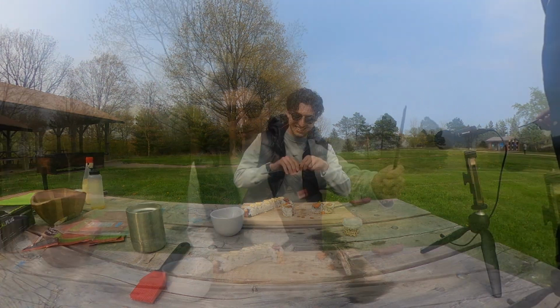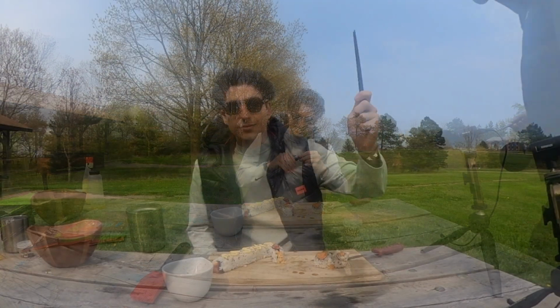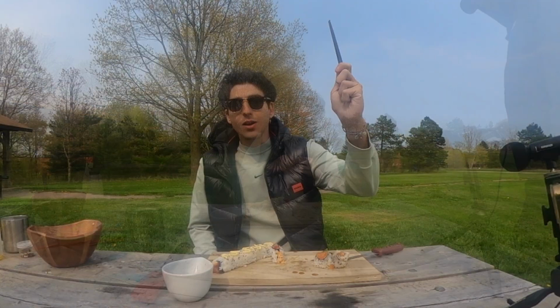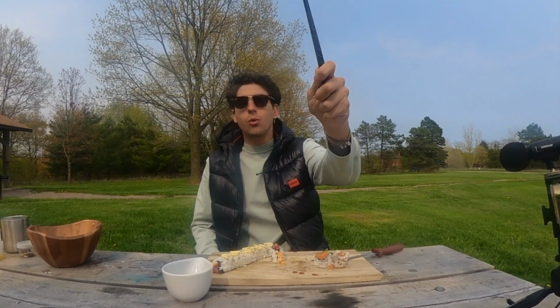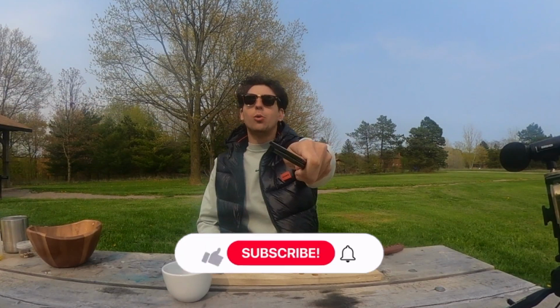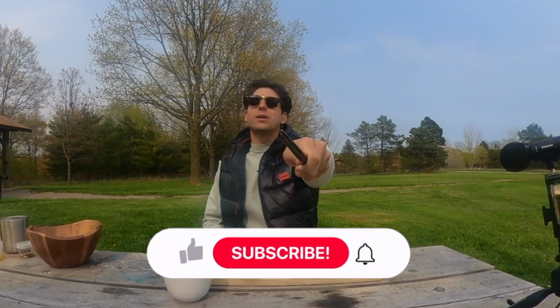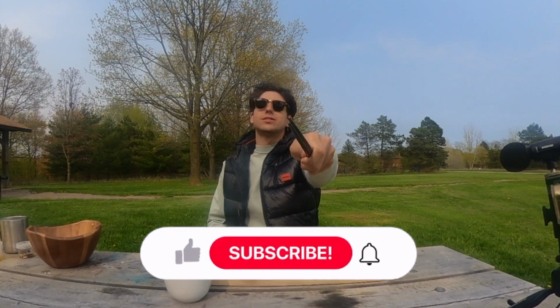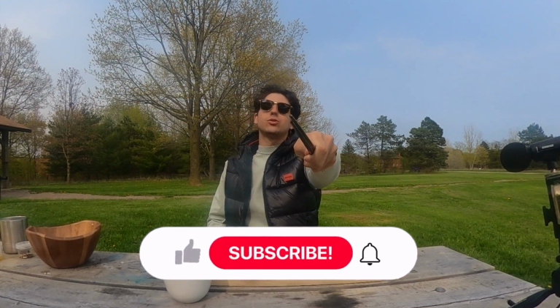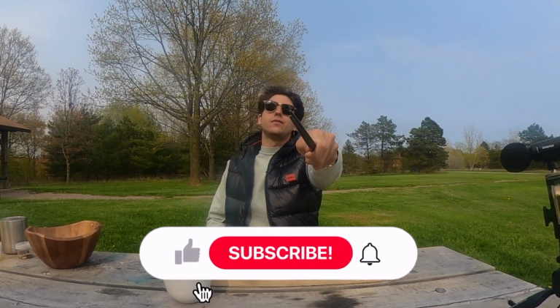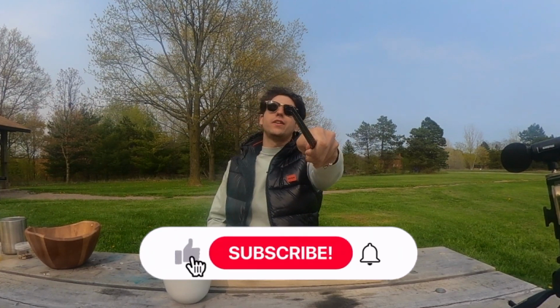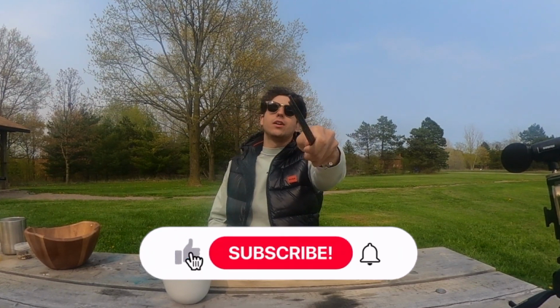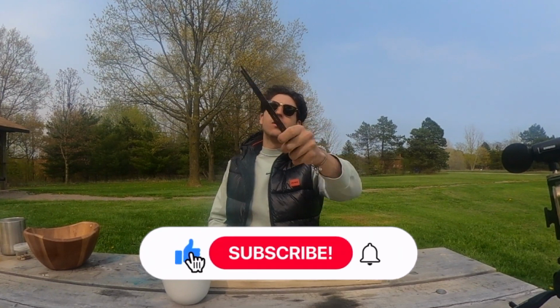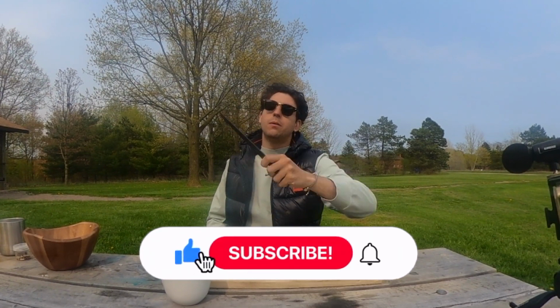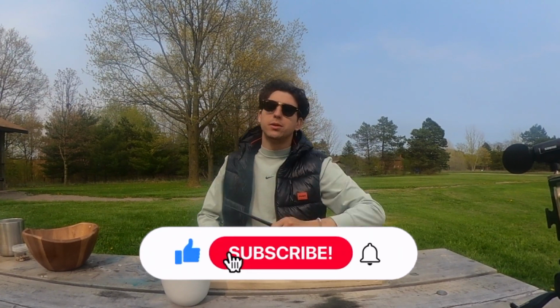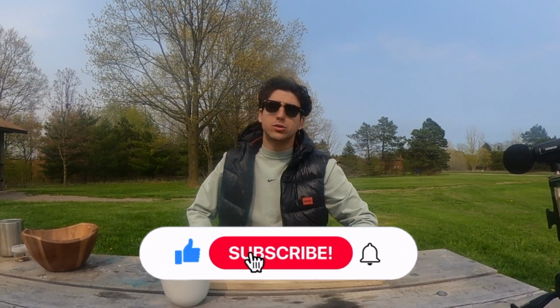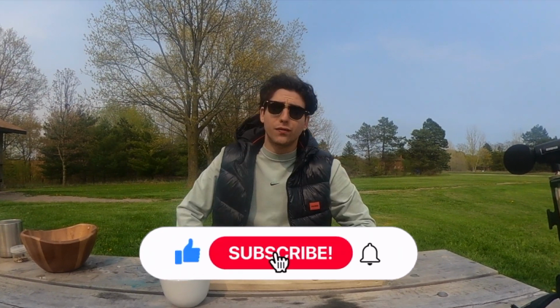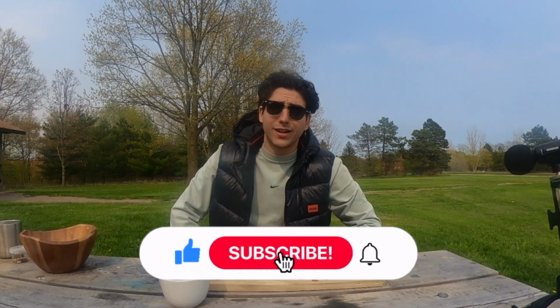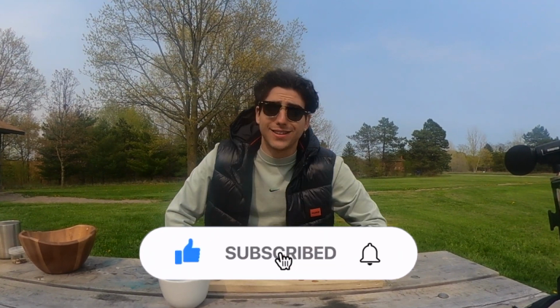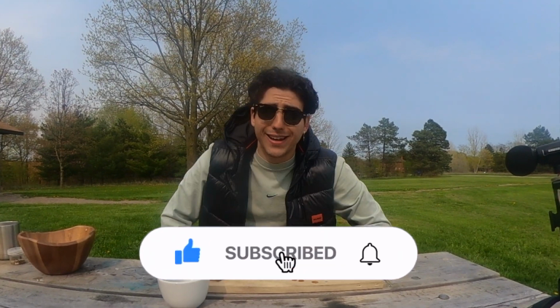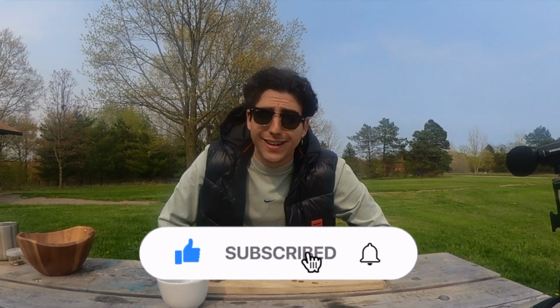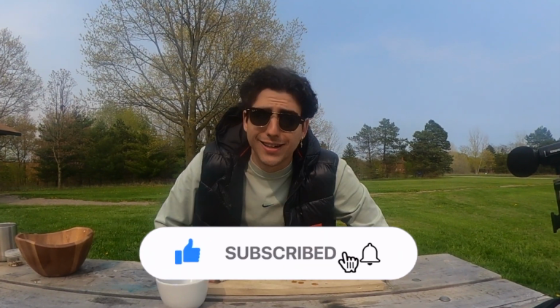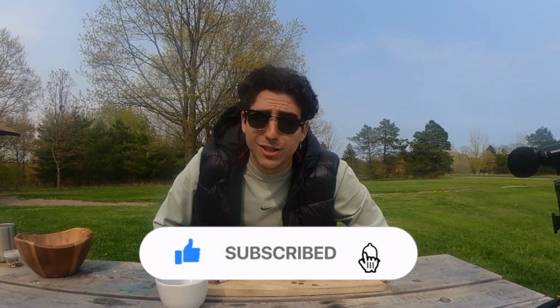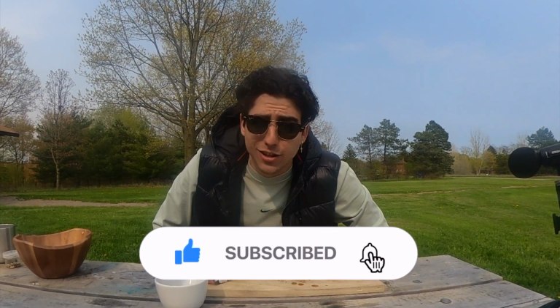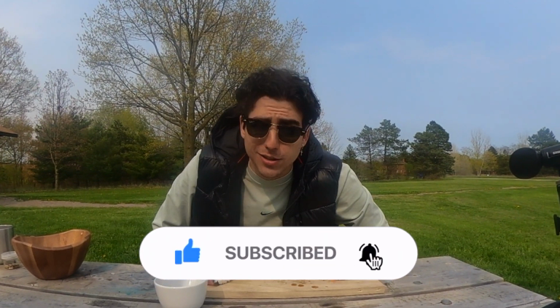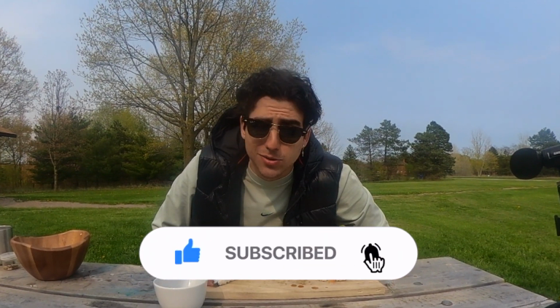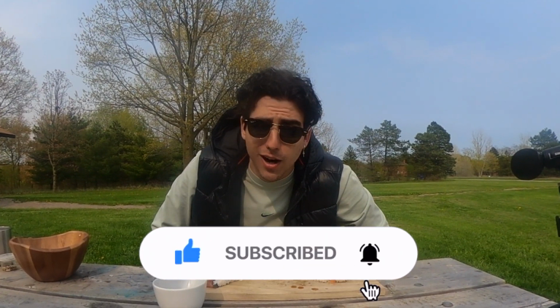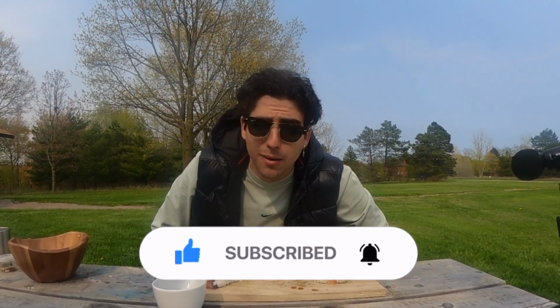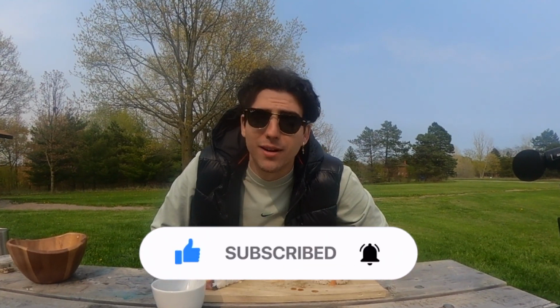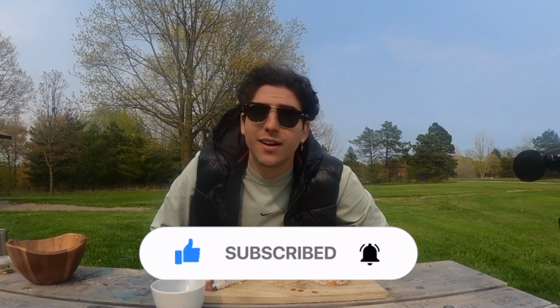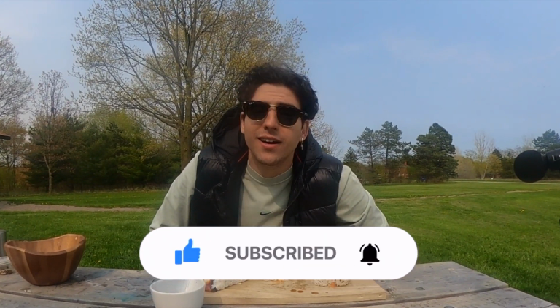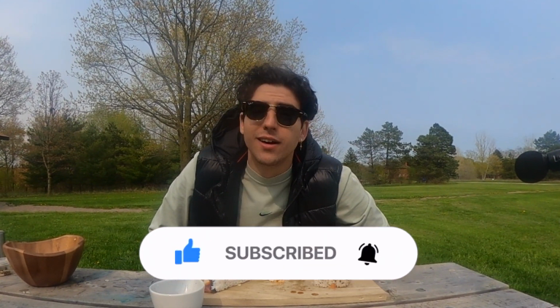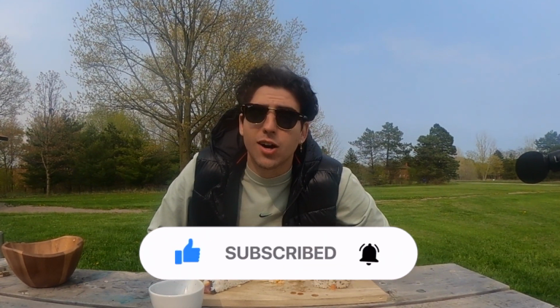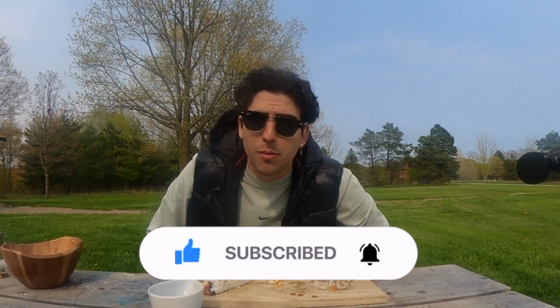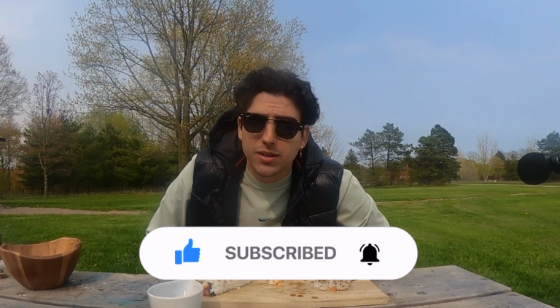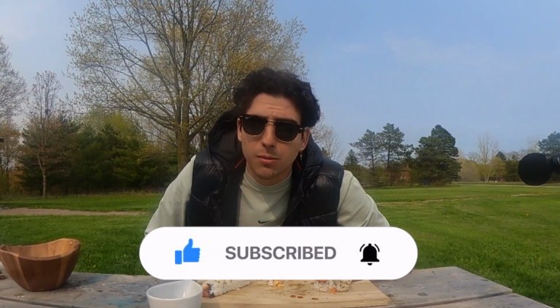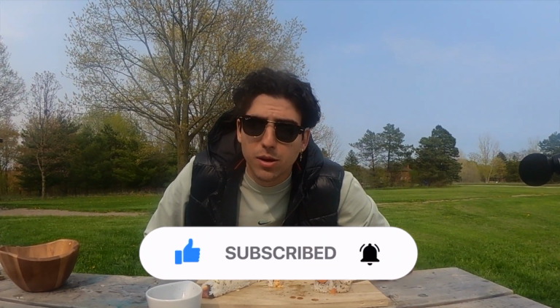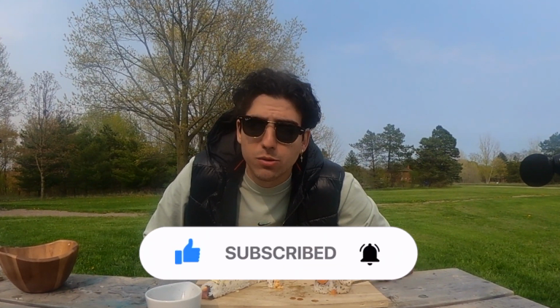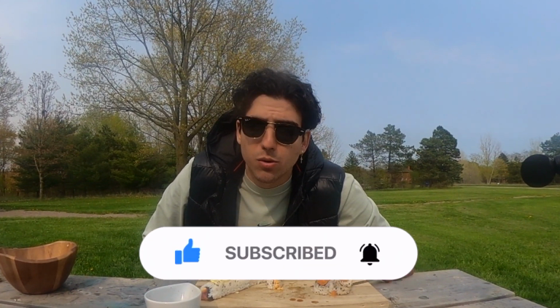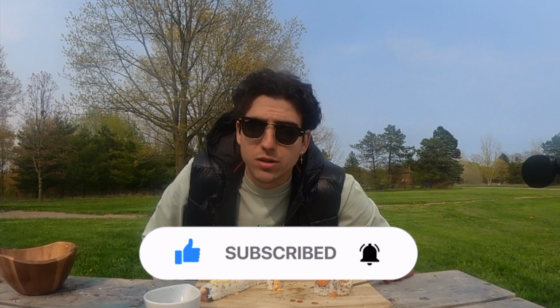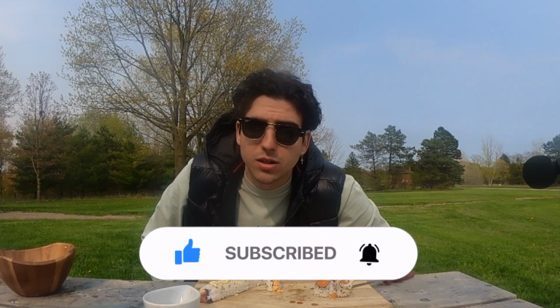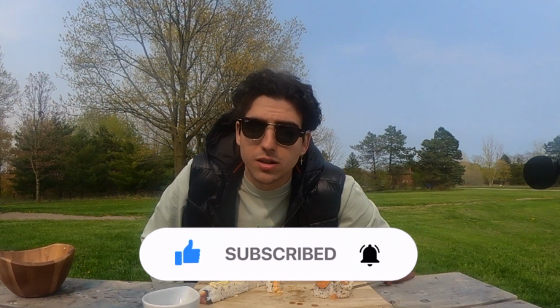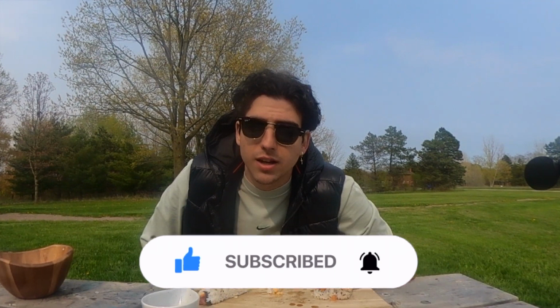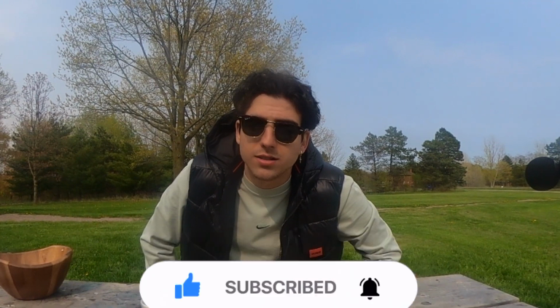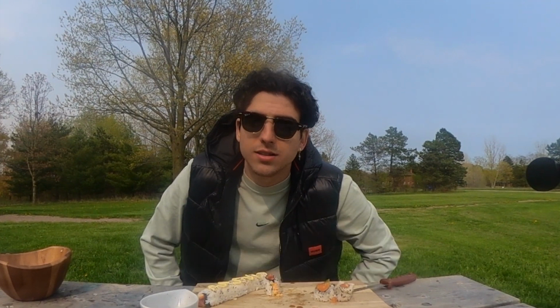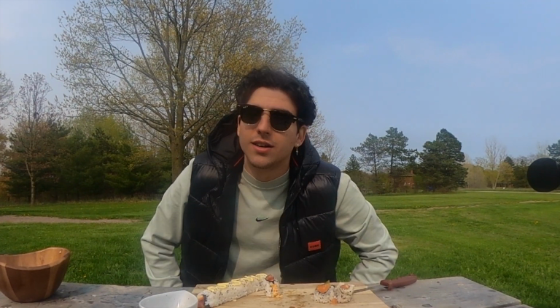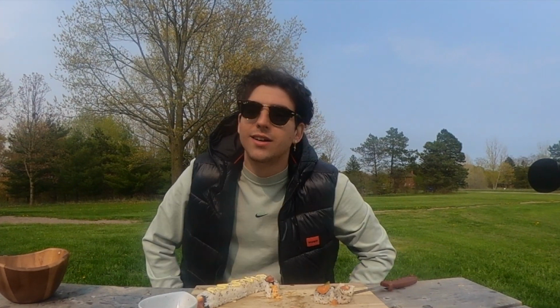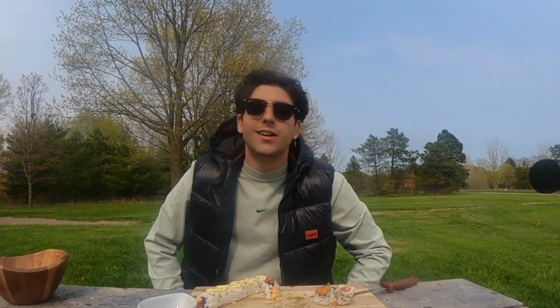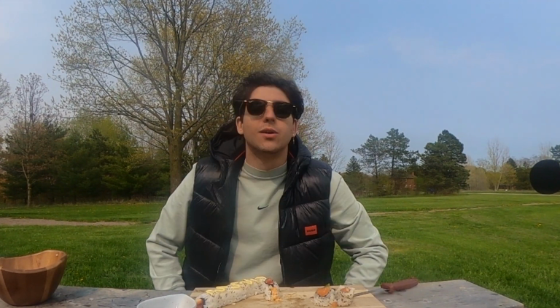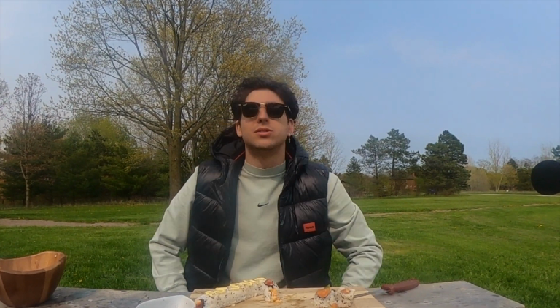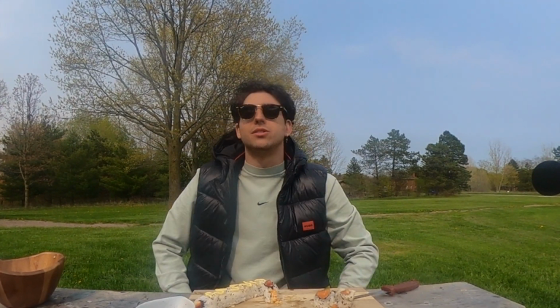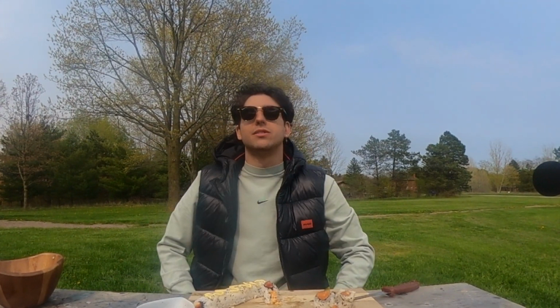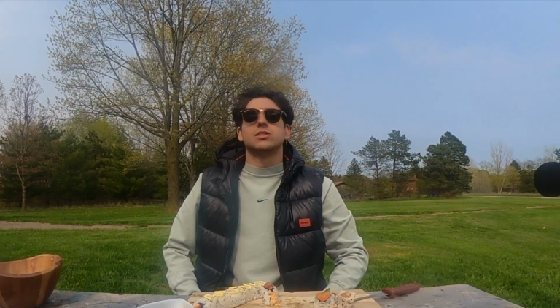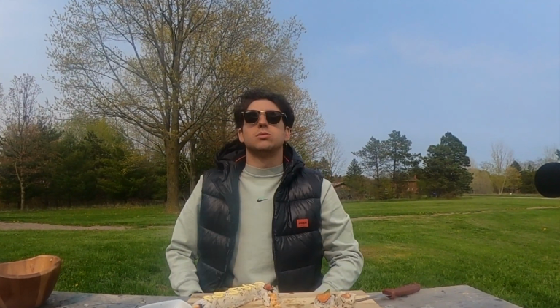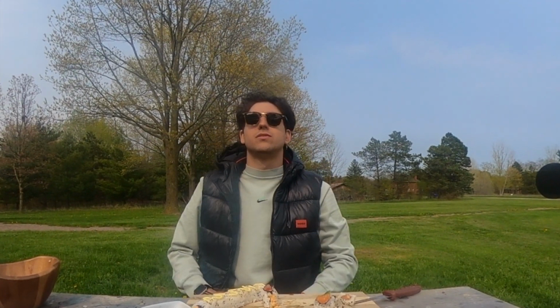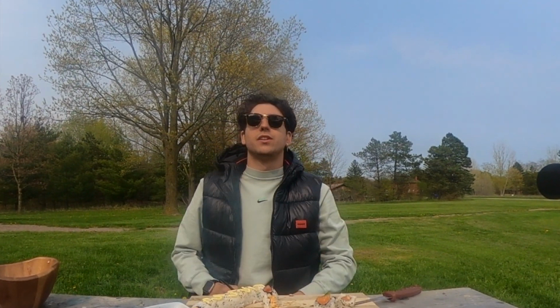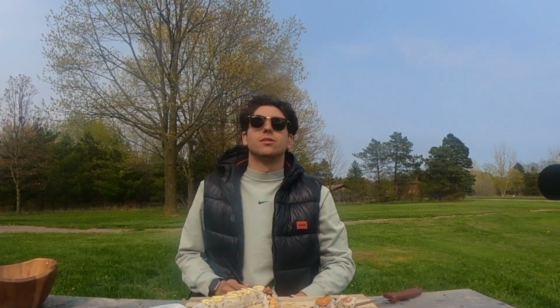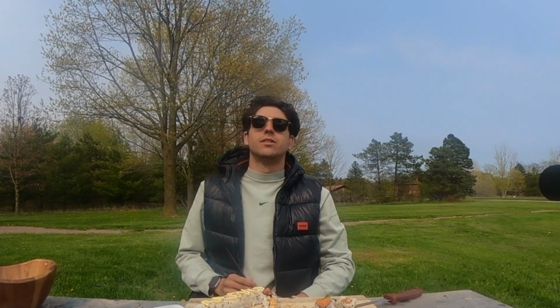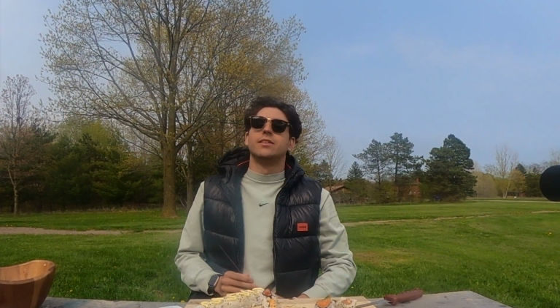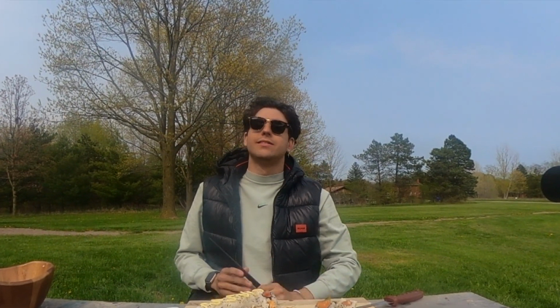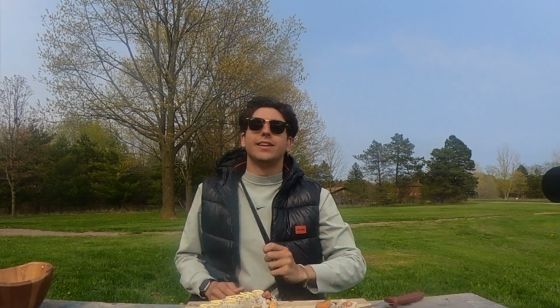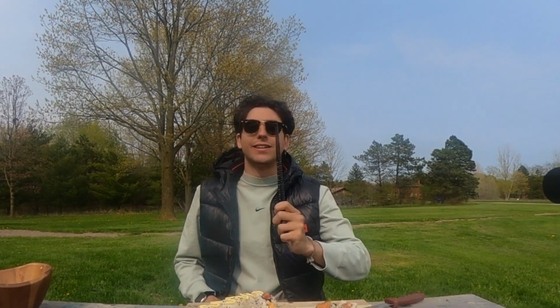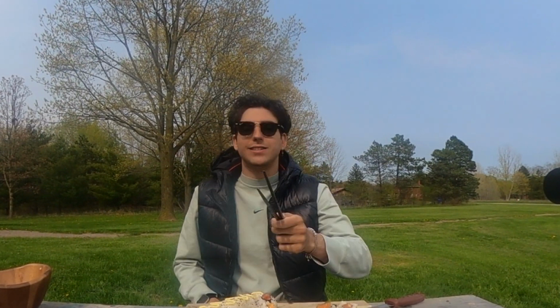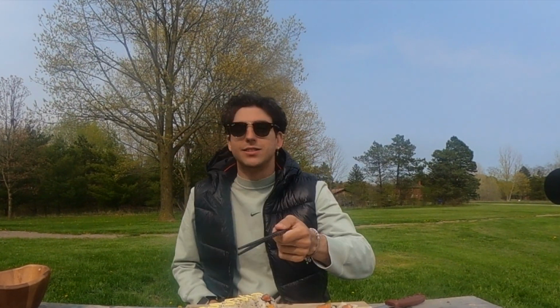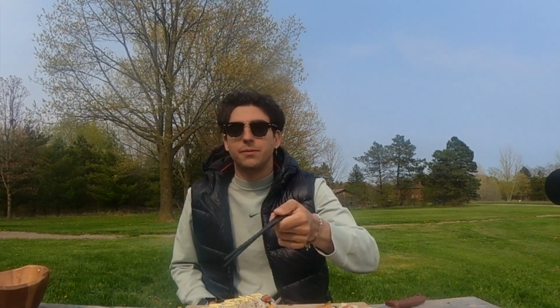I hope you guys enjoyed the video. Please don't forget to like, share, and subscribe. Comment down below which one should be cooked next. We'll see you in next week's video — take it easy!